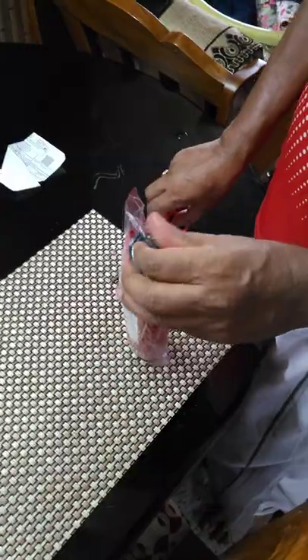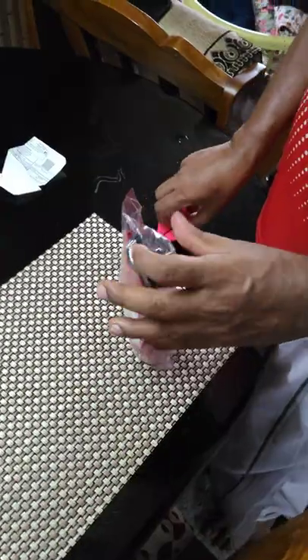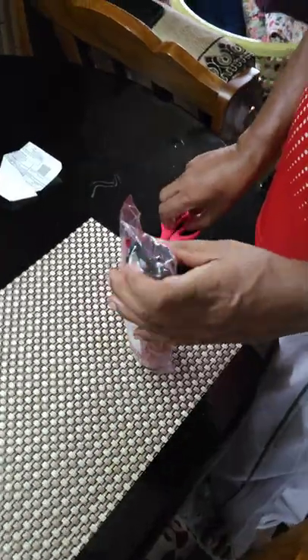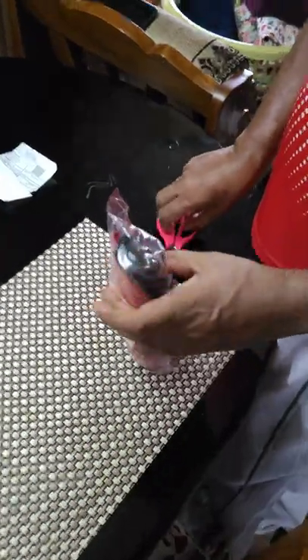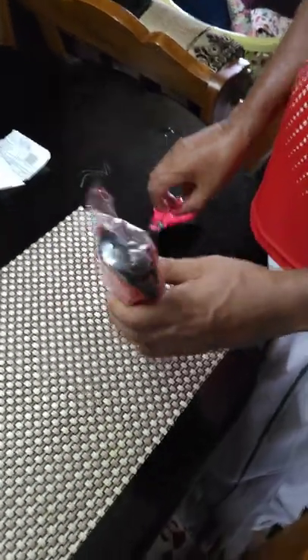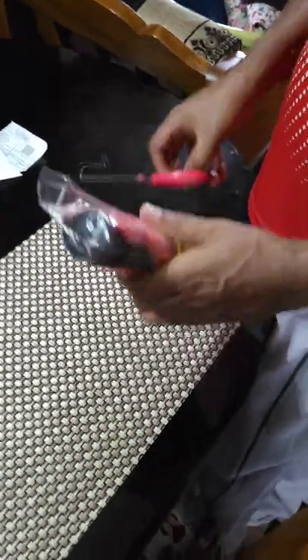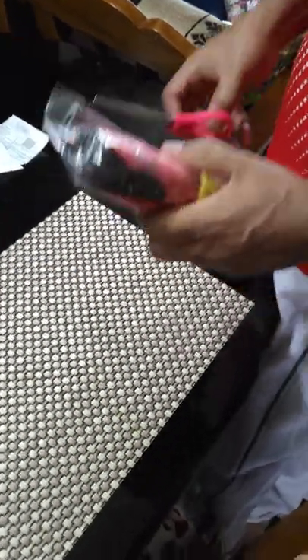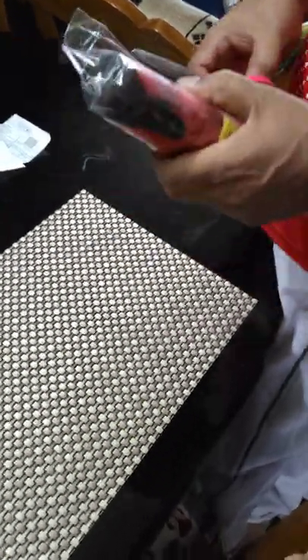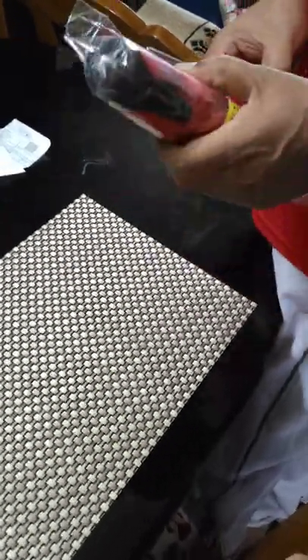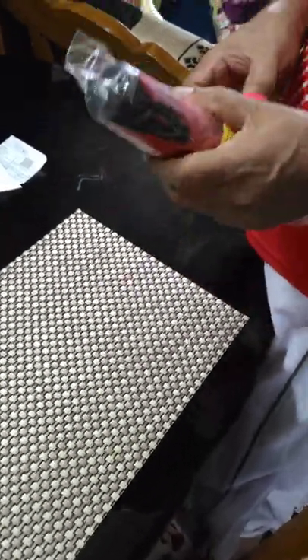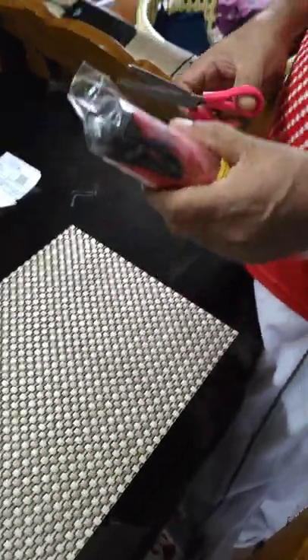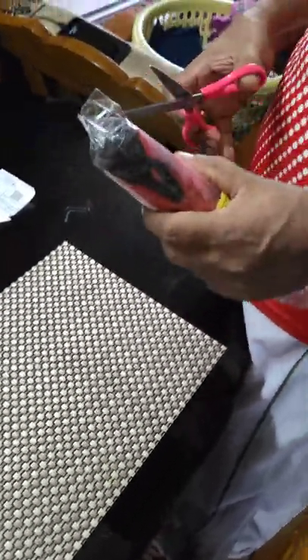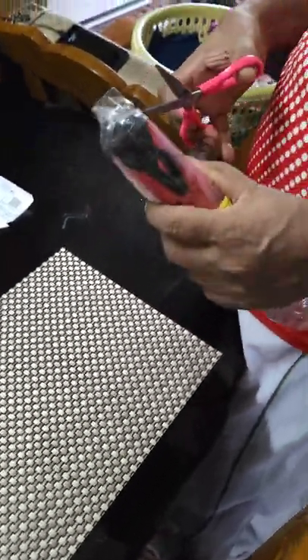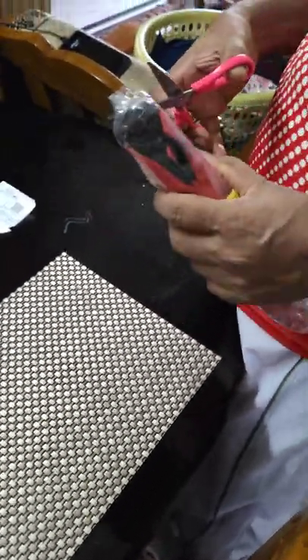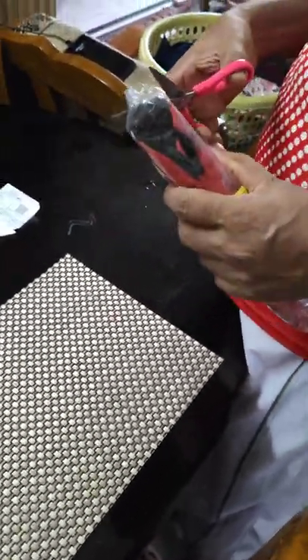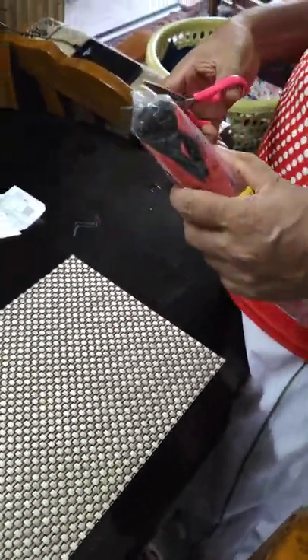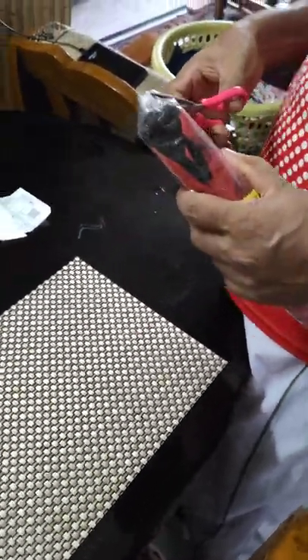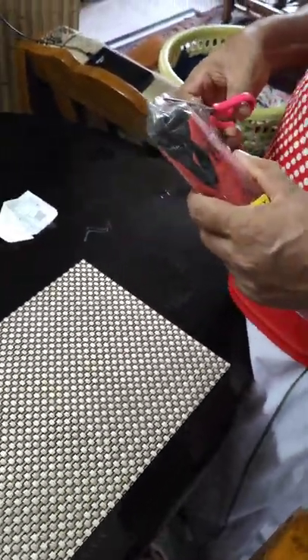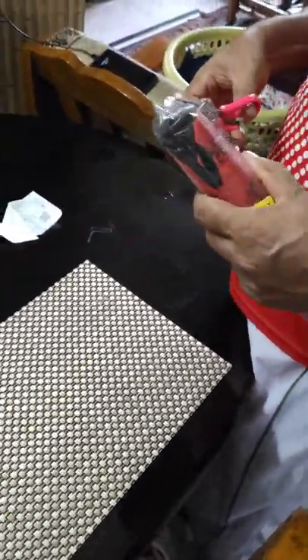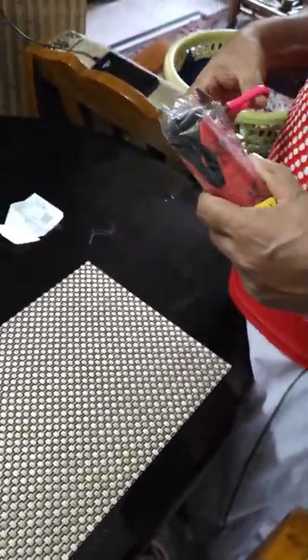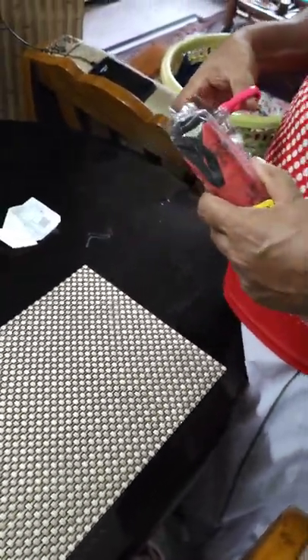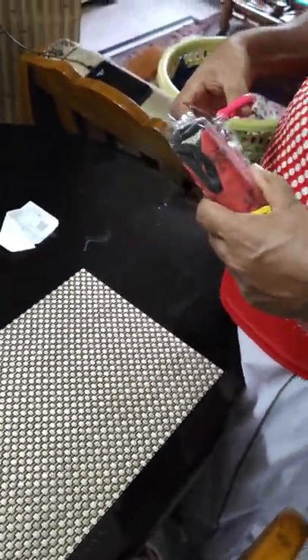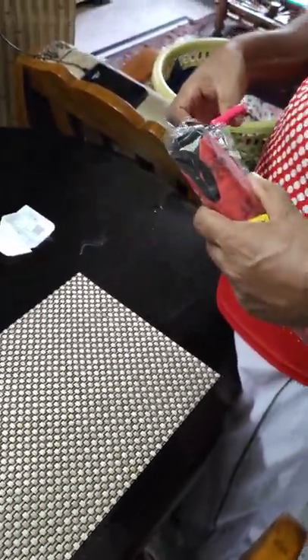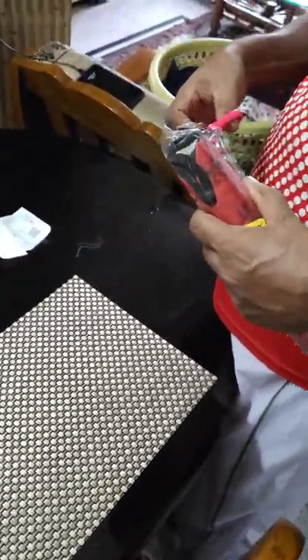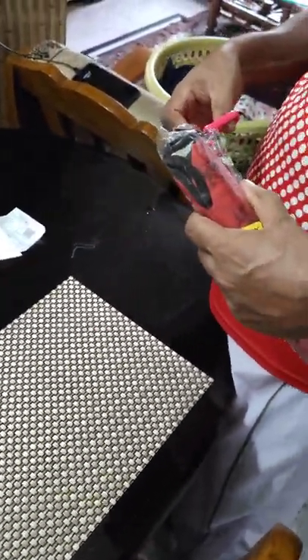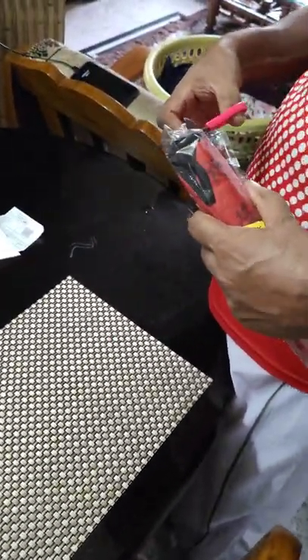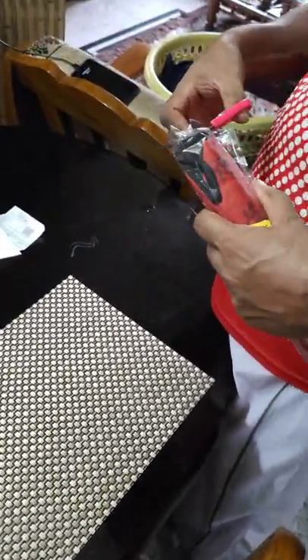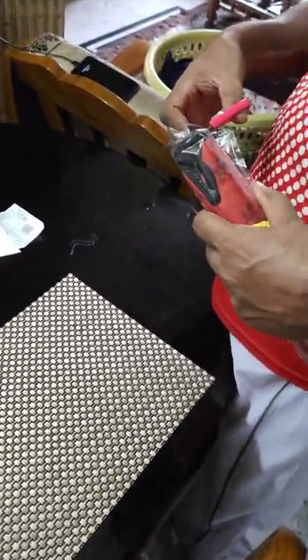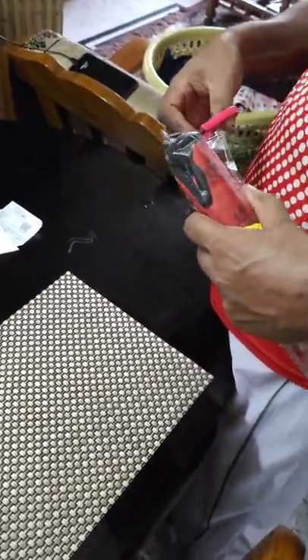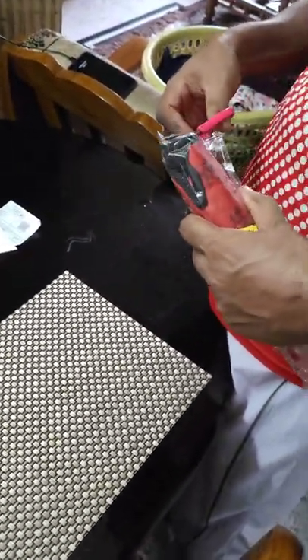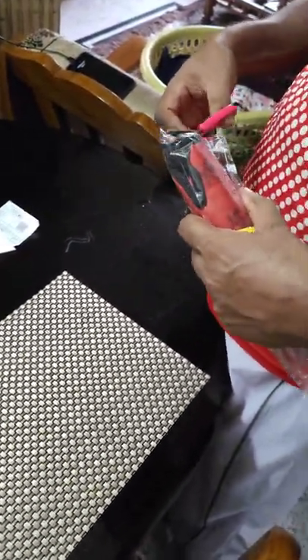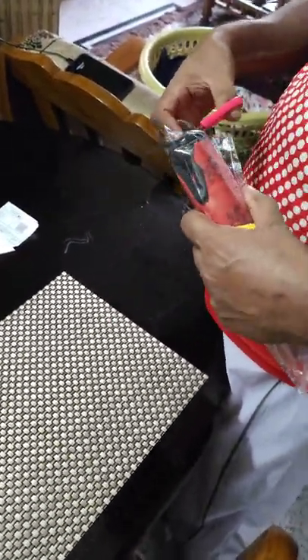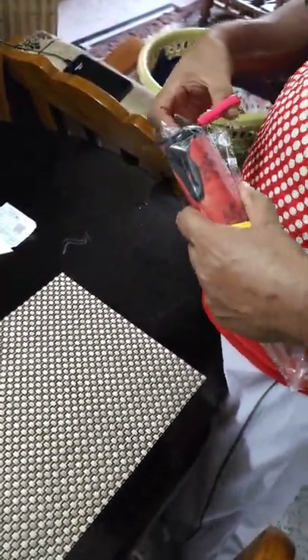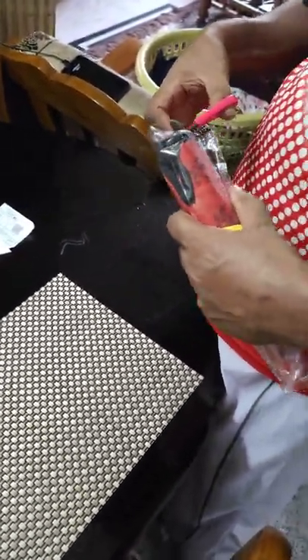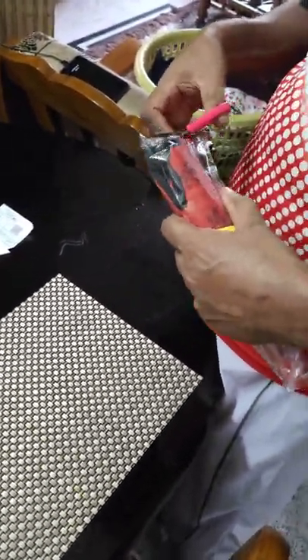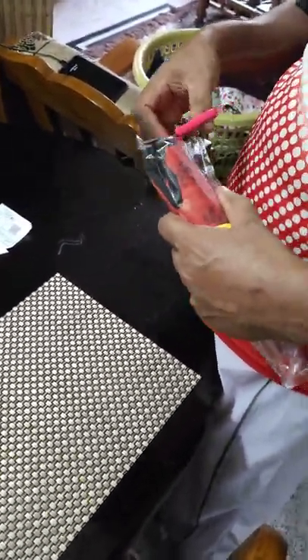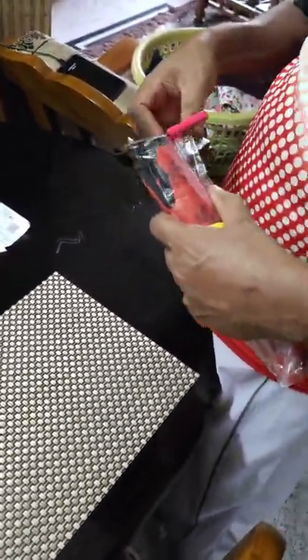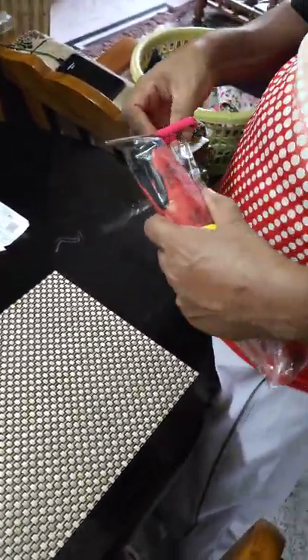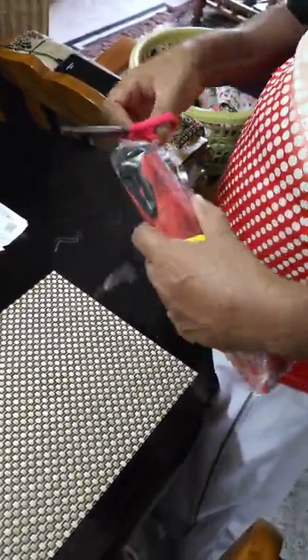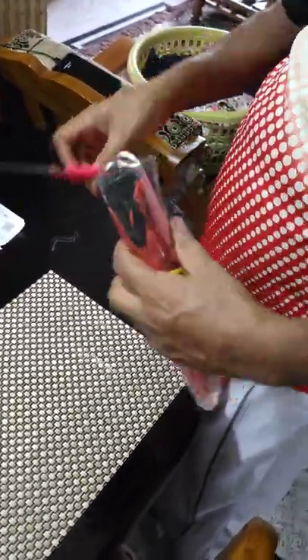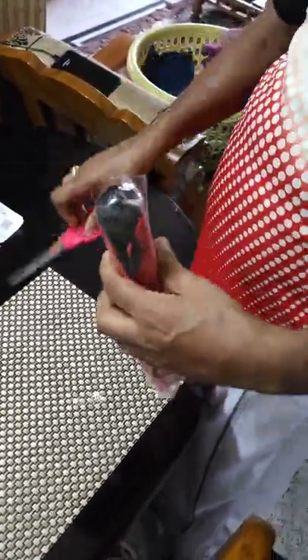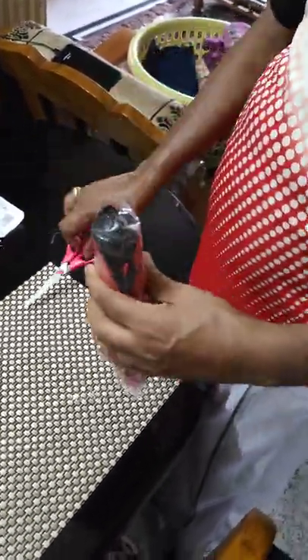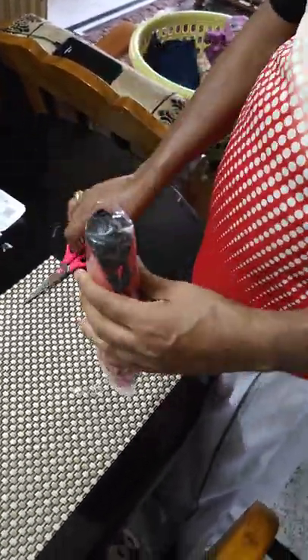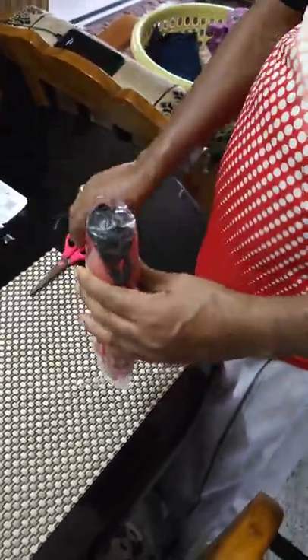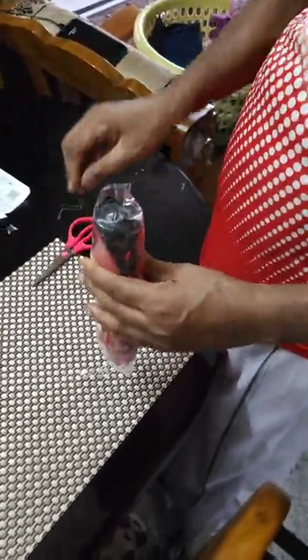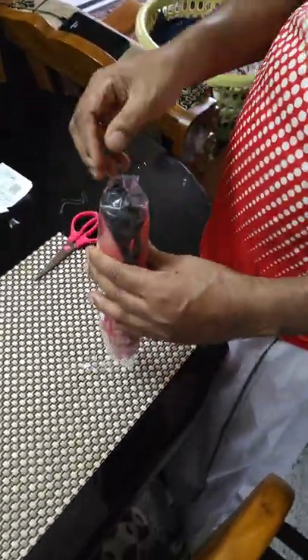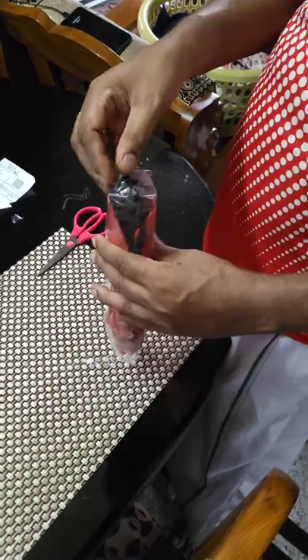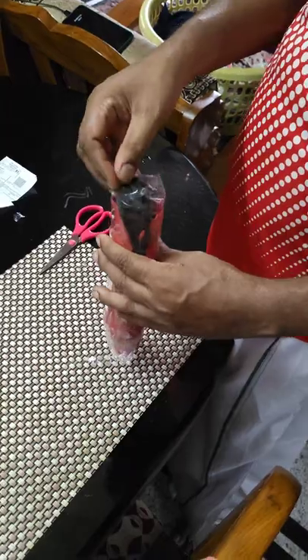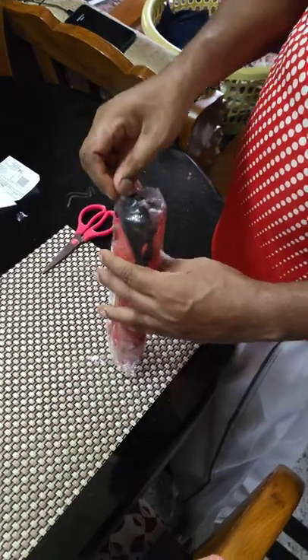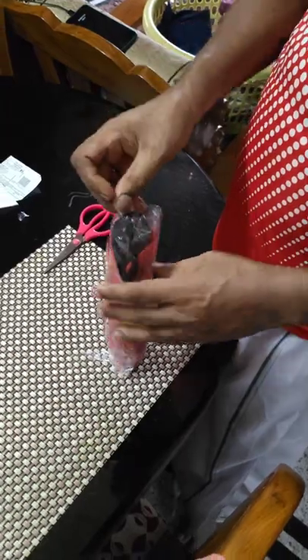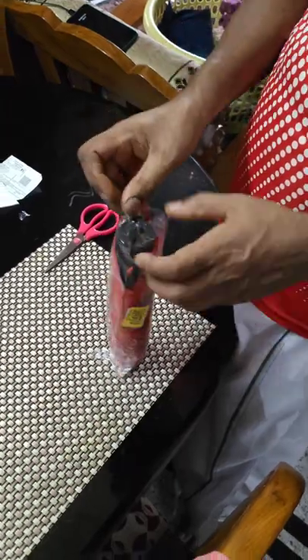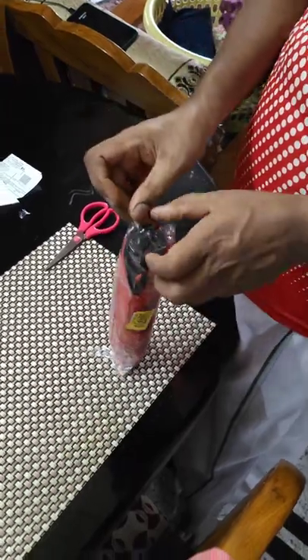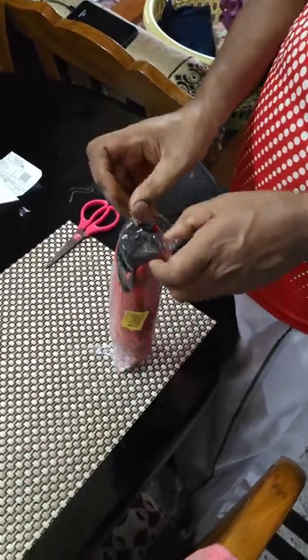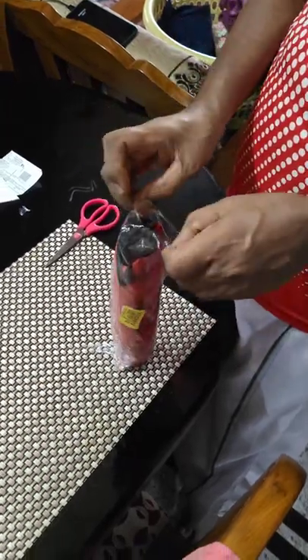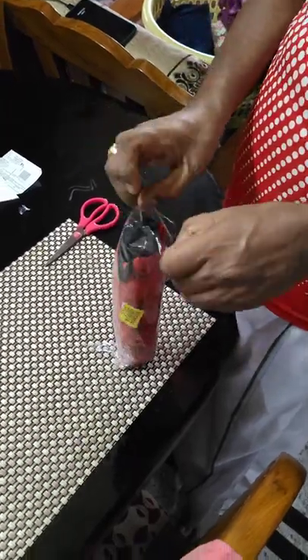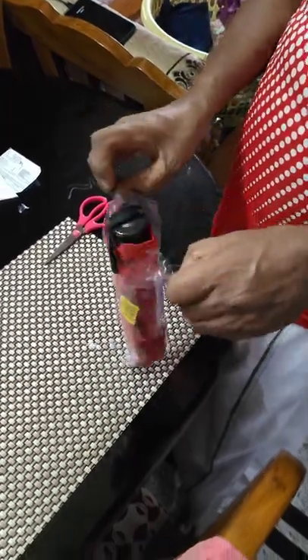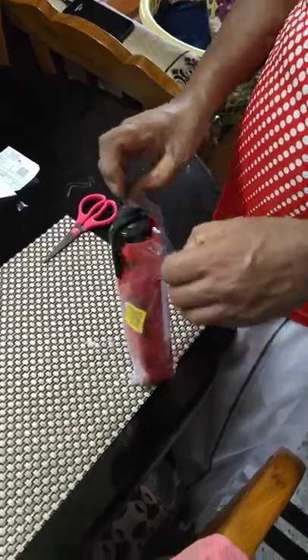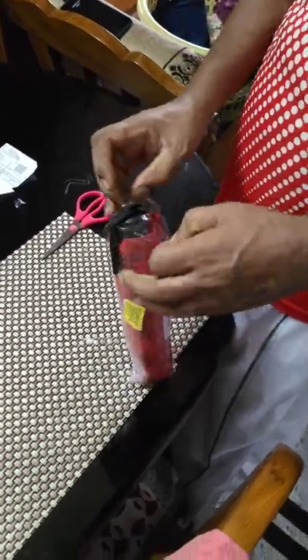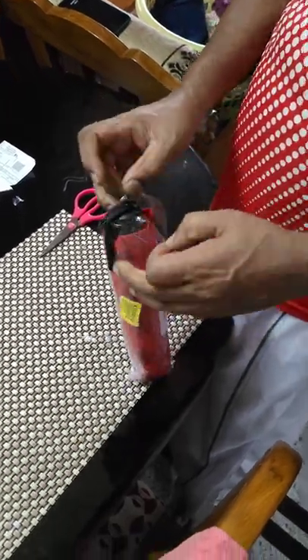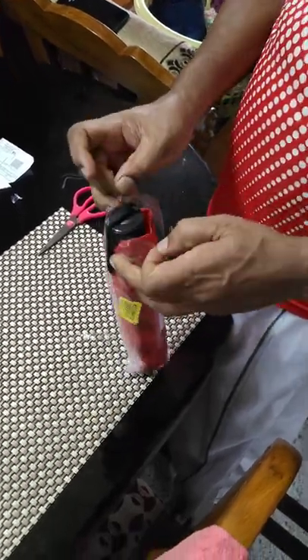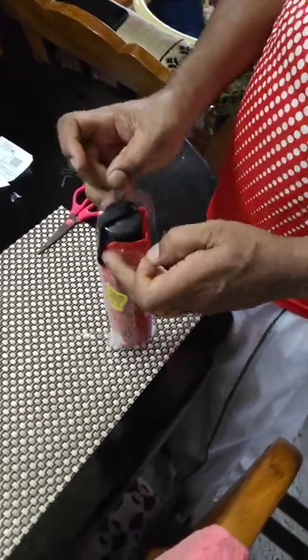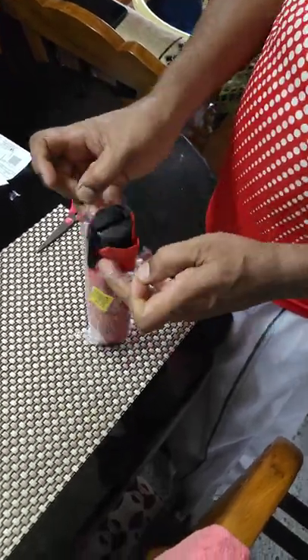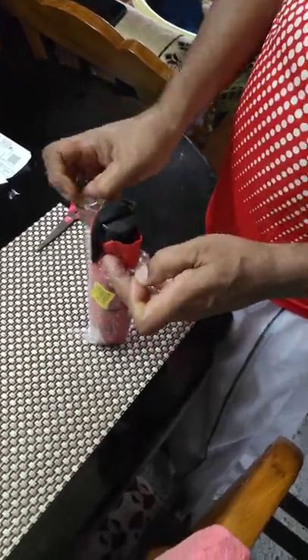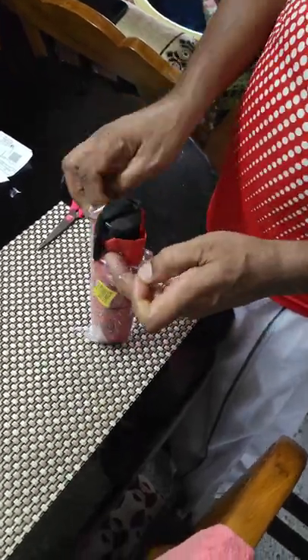Hi guys, welcome back to my channel. Today we are unboxing the Yume 3 fold umbrella from Flipkit at 280 rupees.